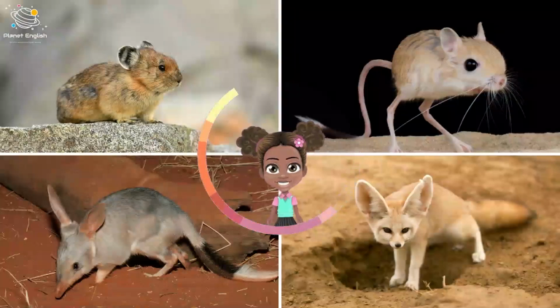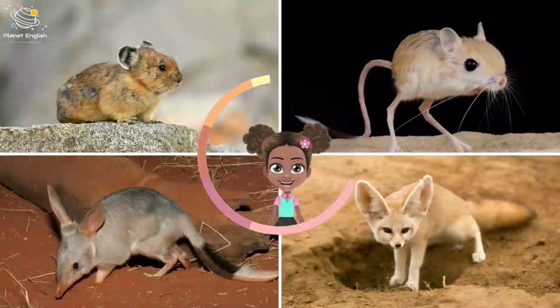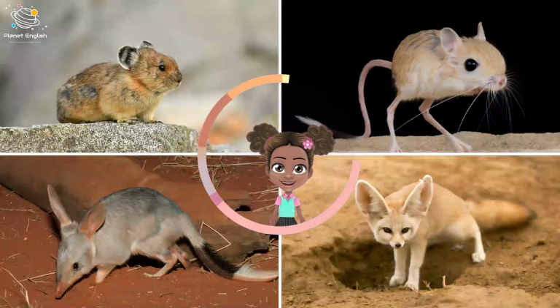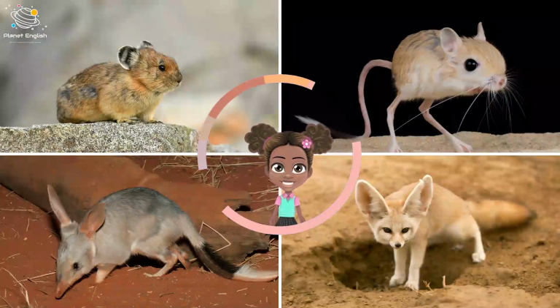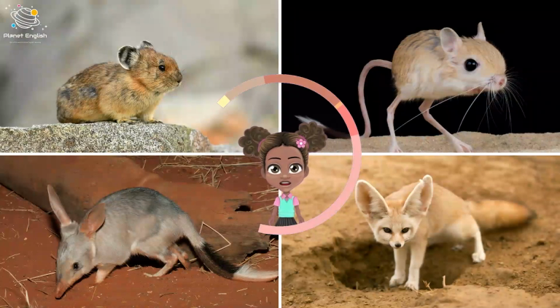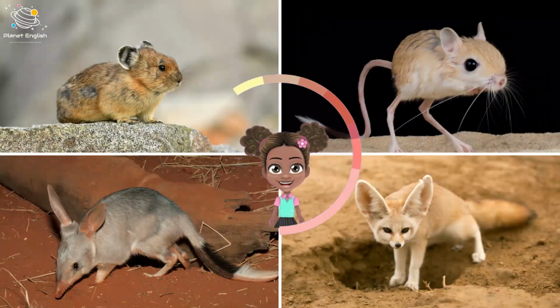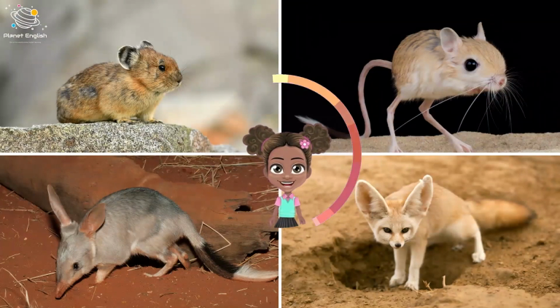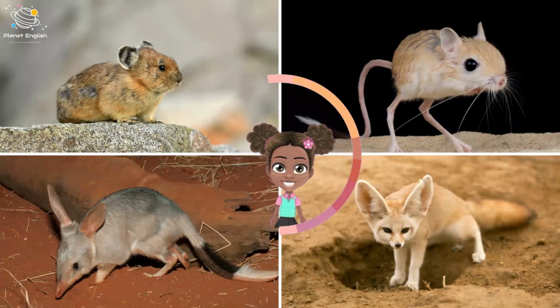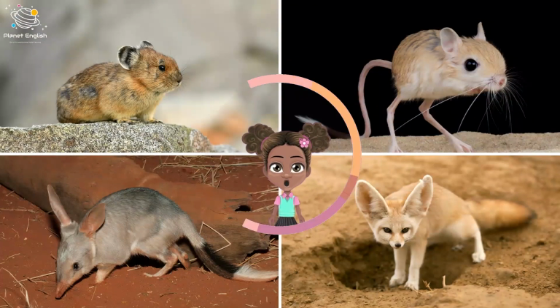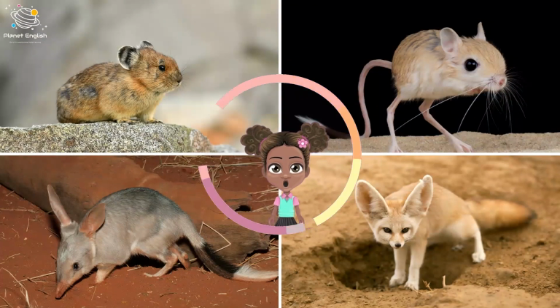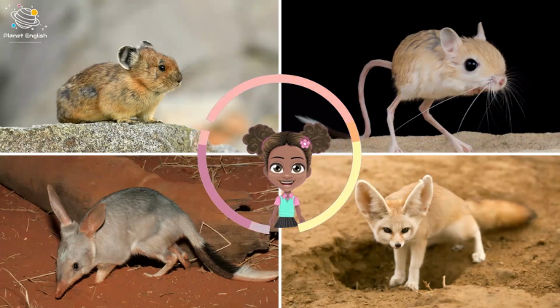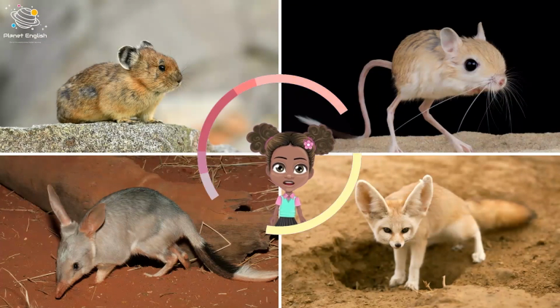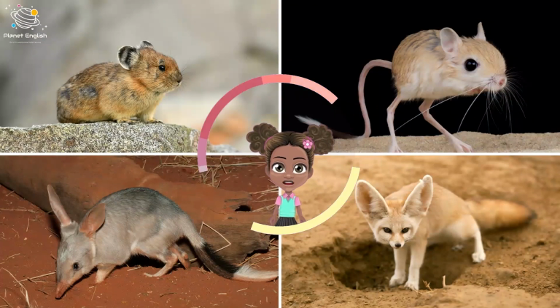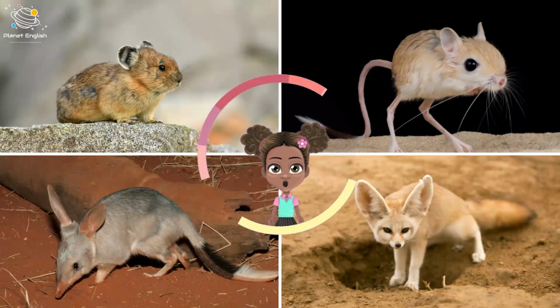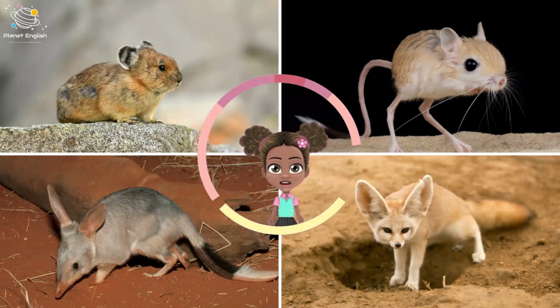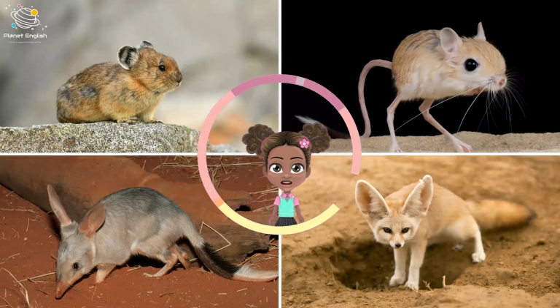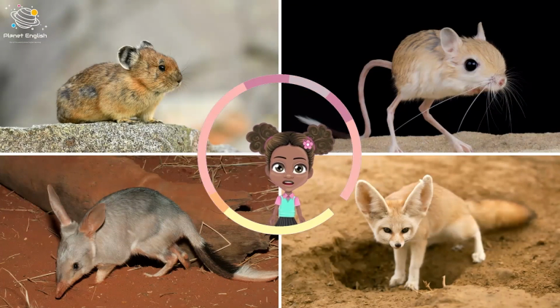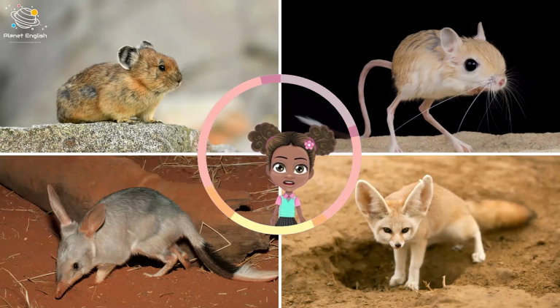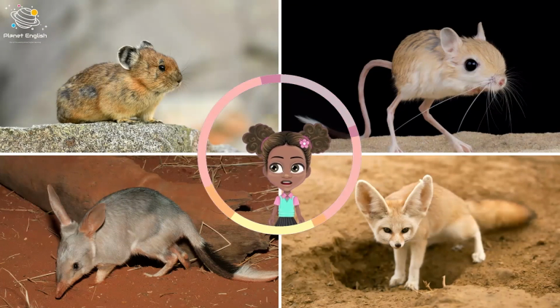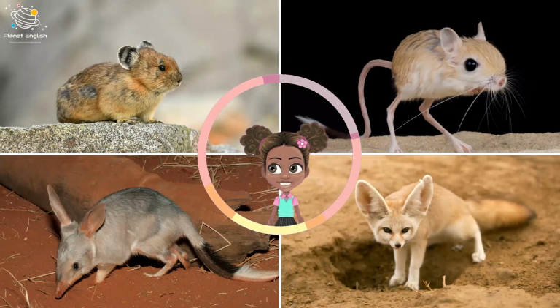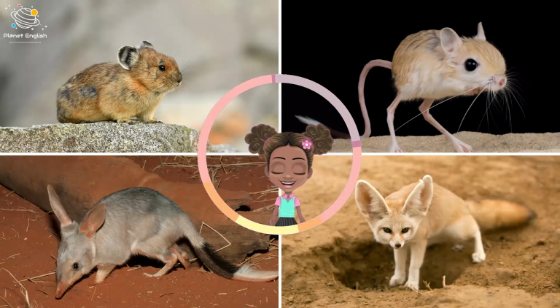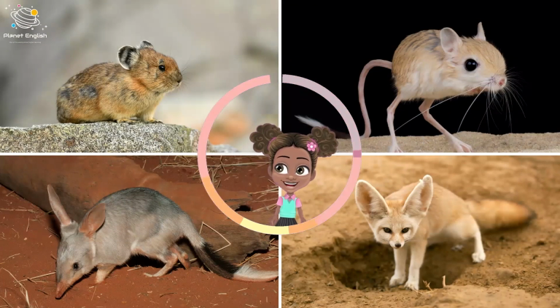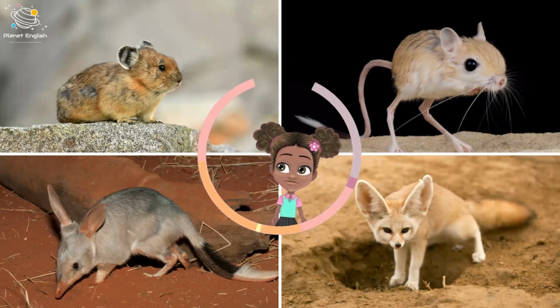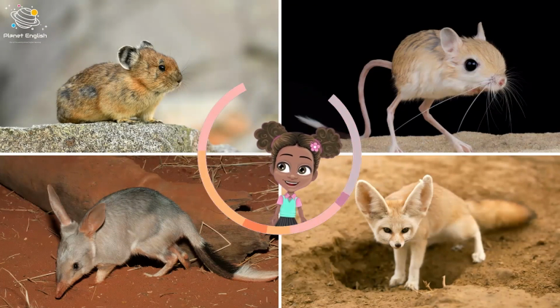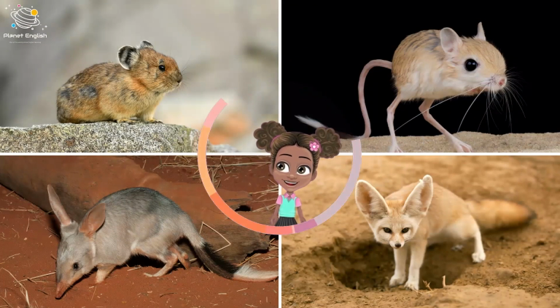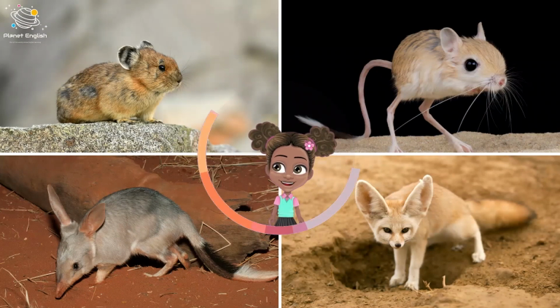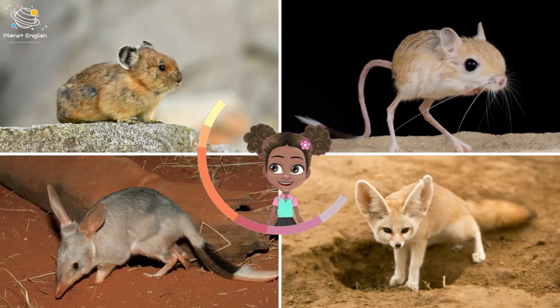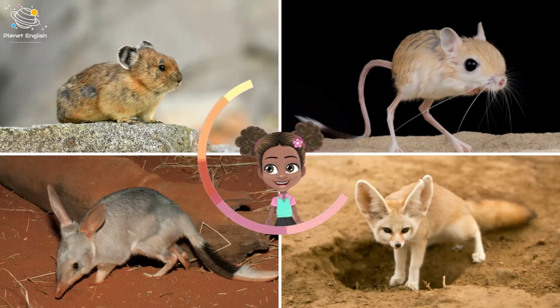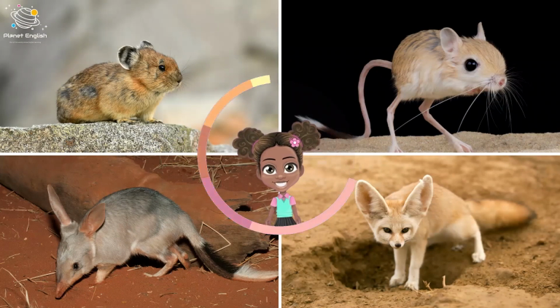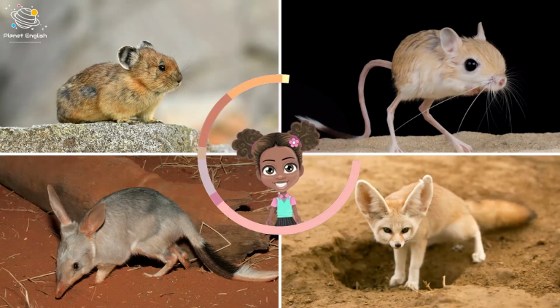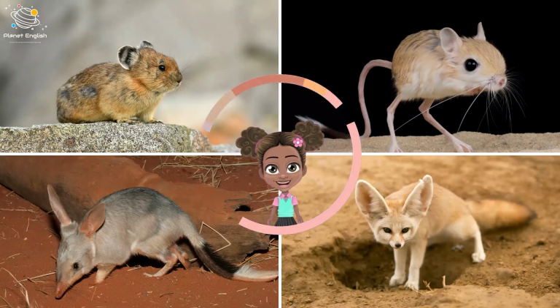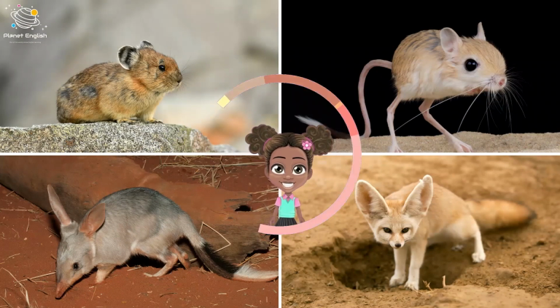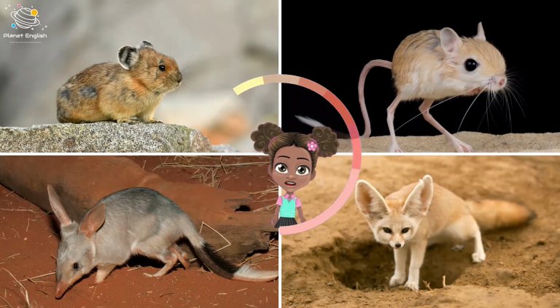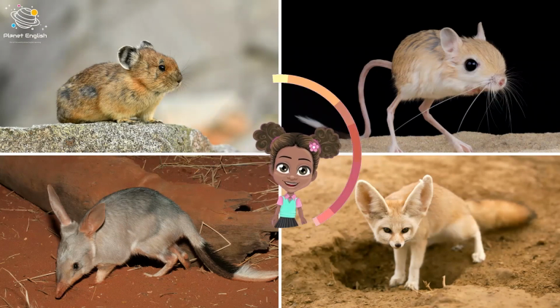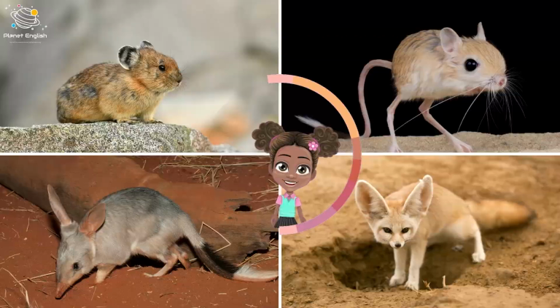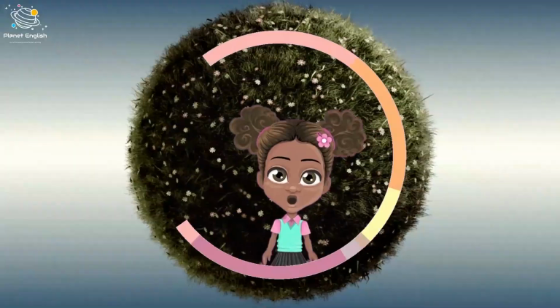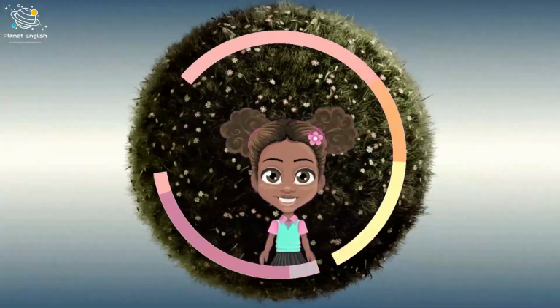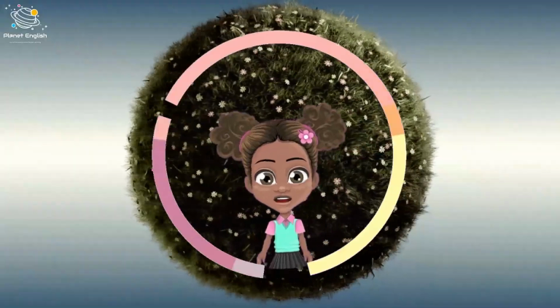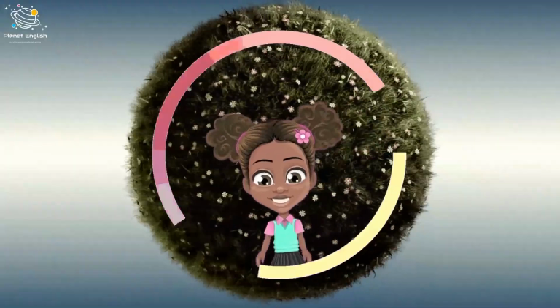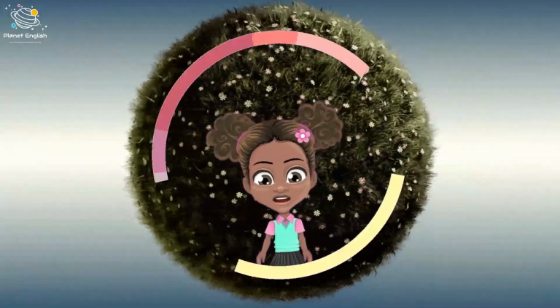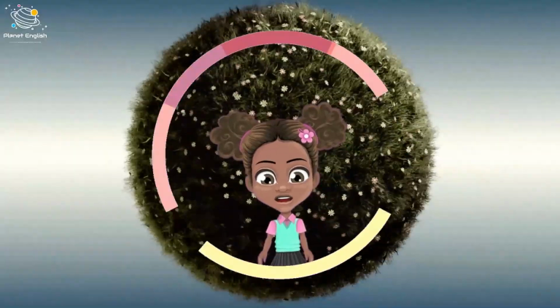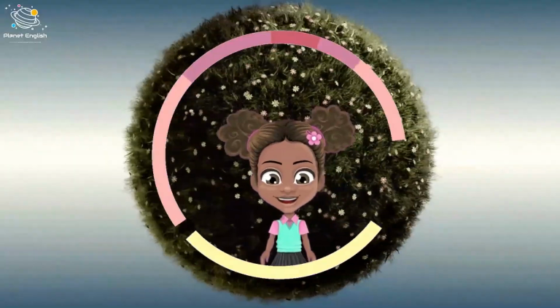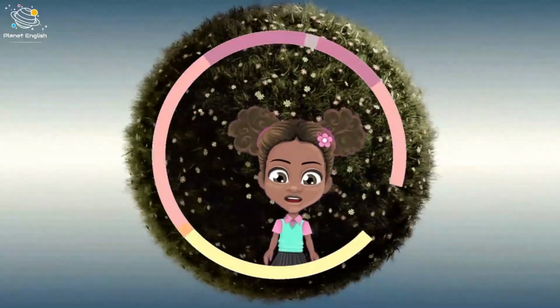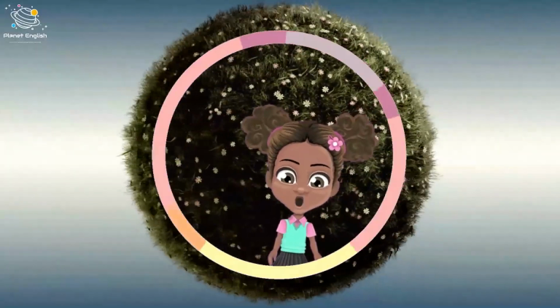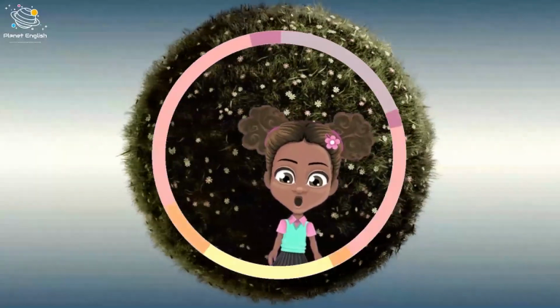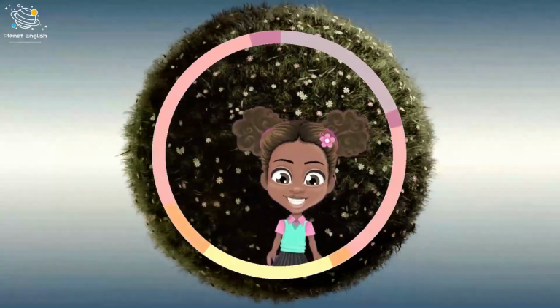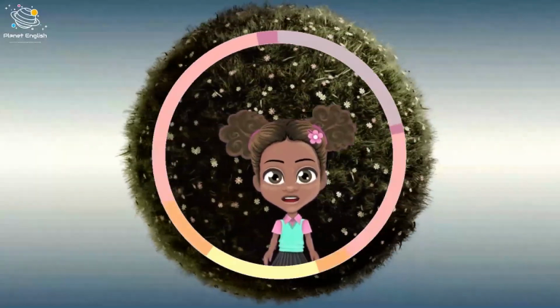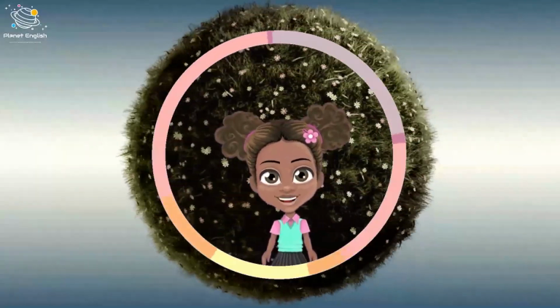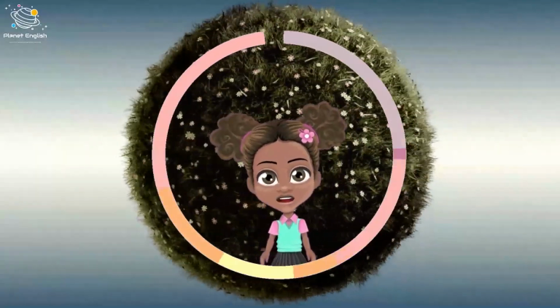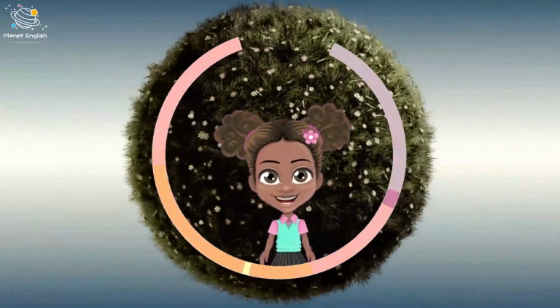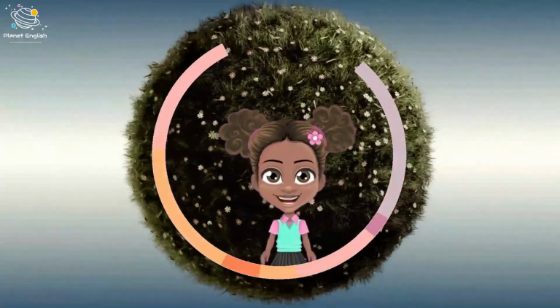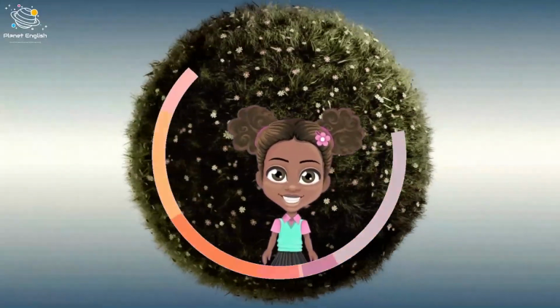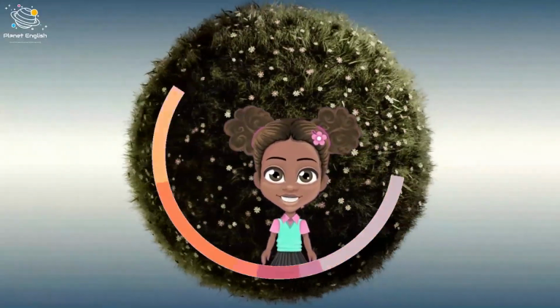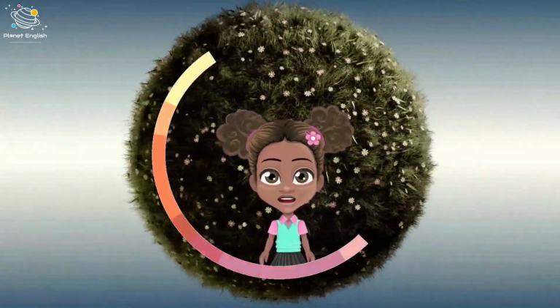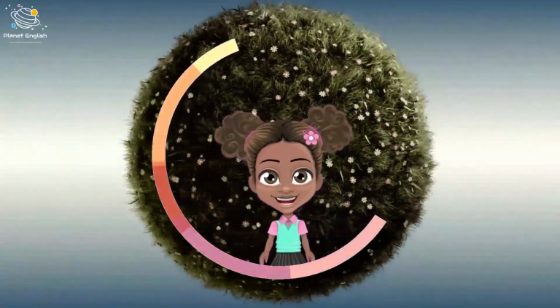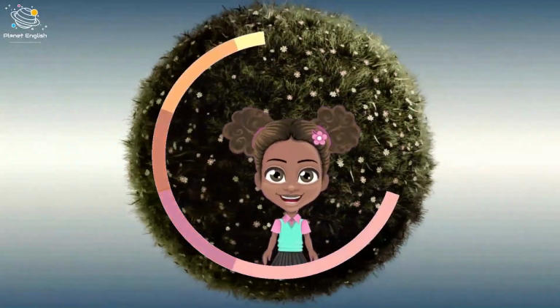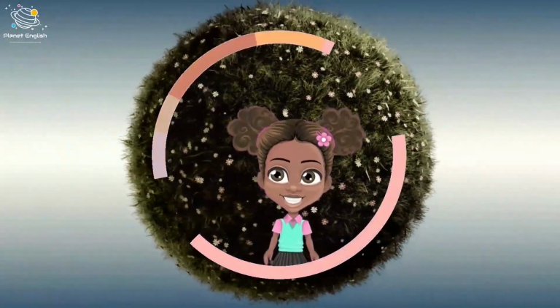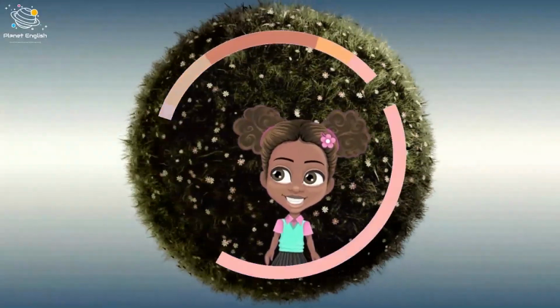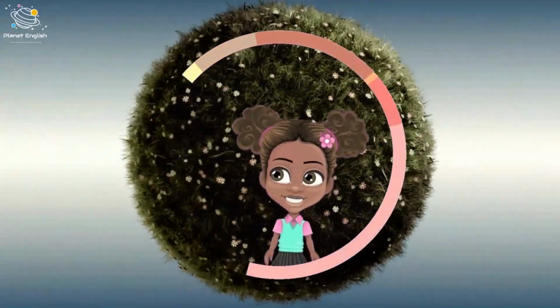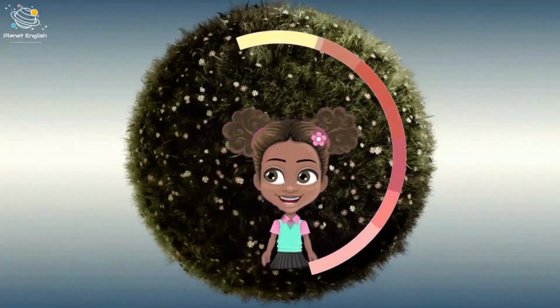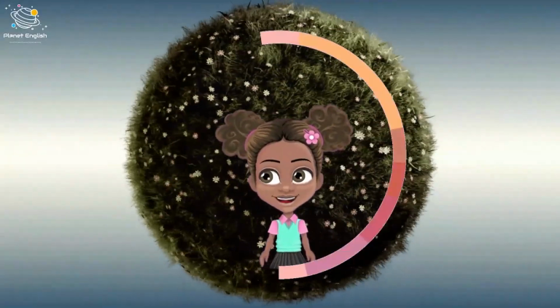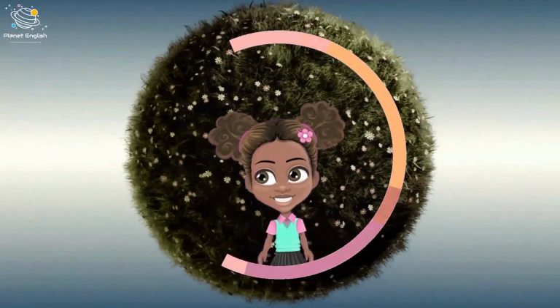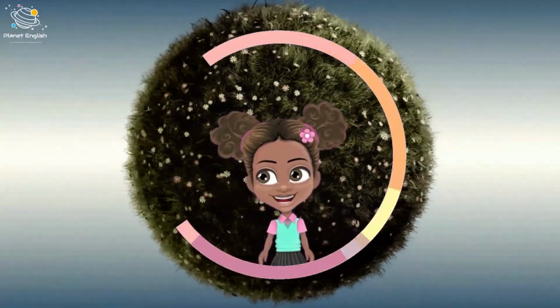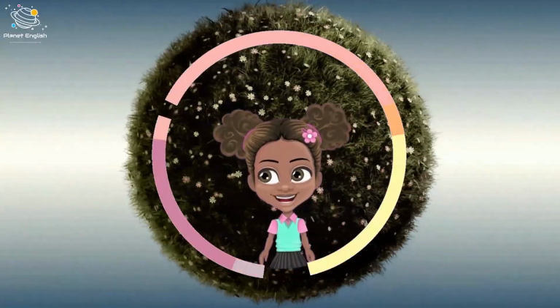Pika, jerboa, bilby, and fennec fox are some animals that live underground.